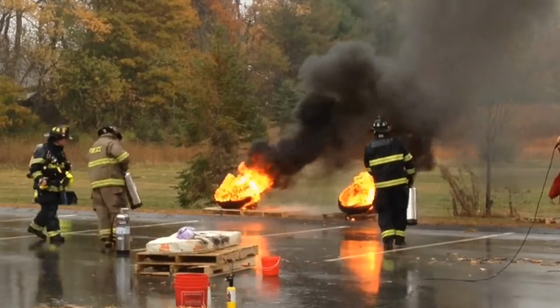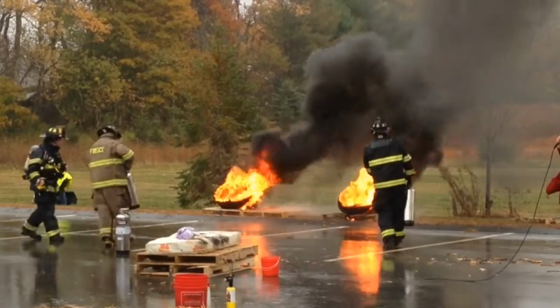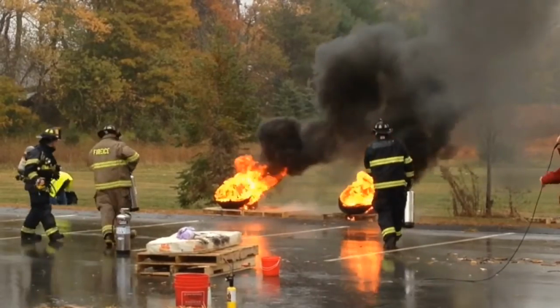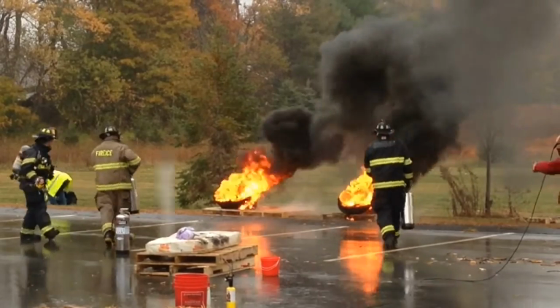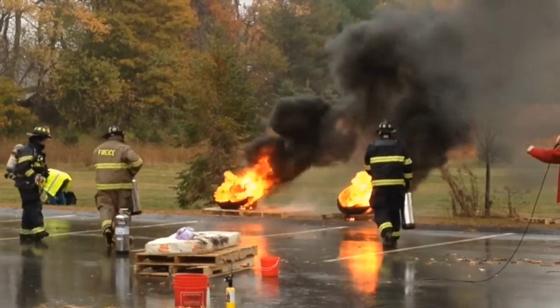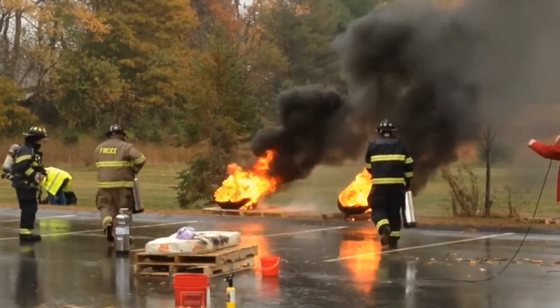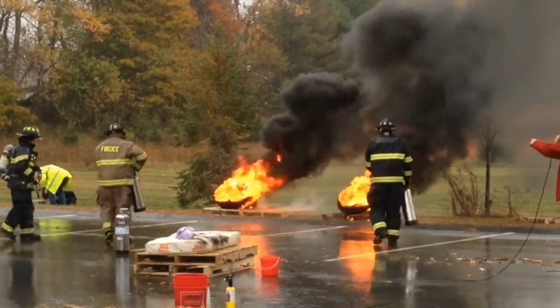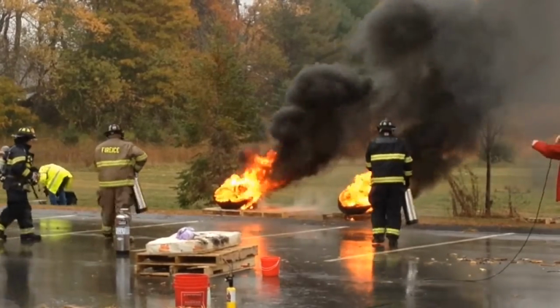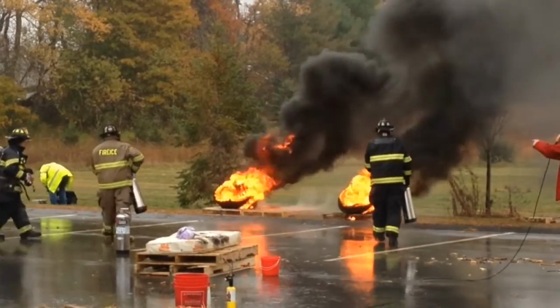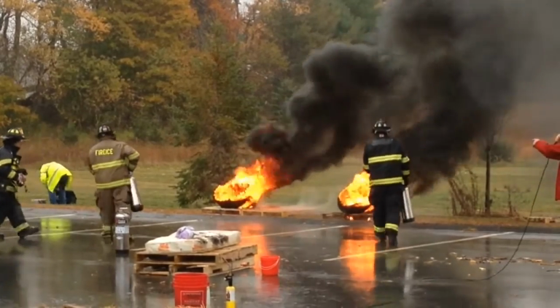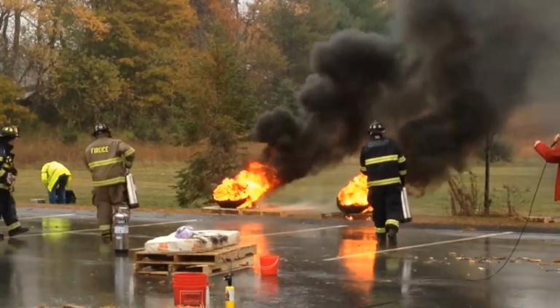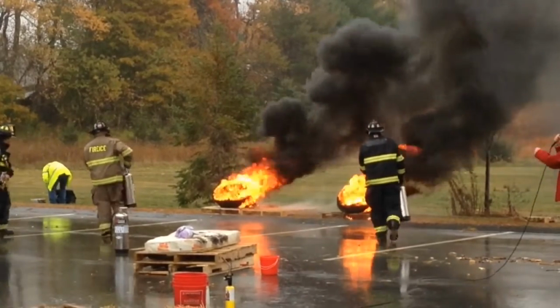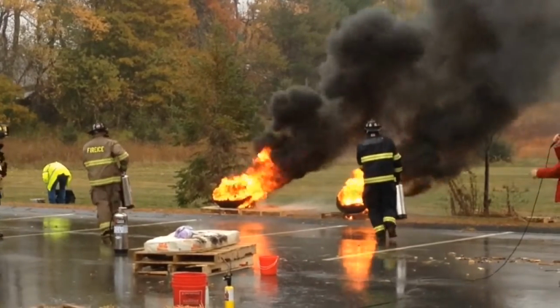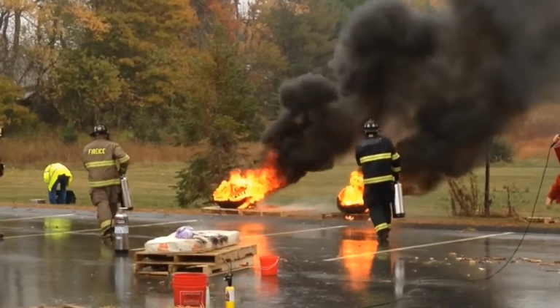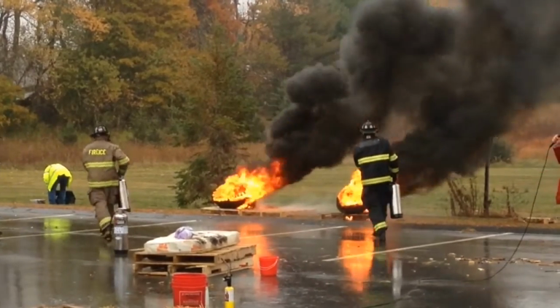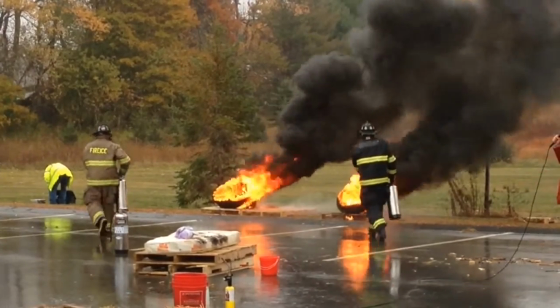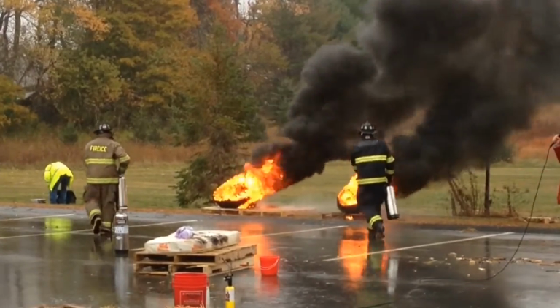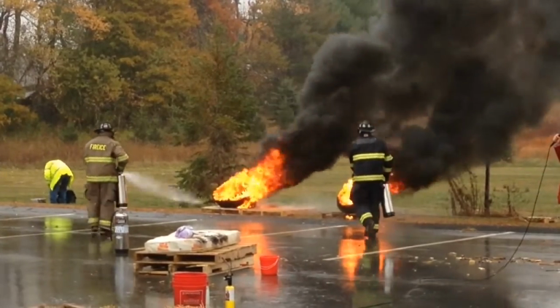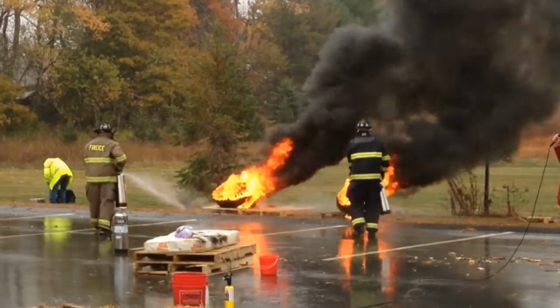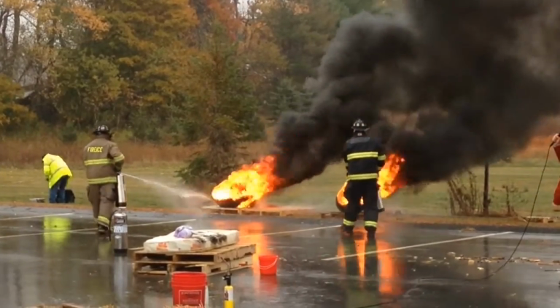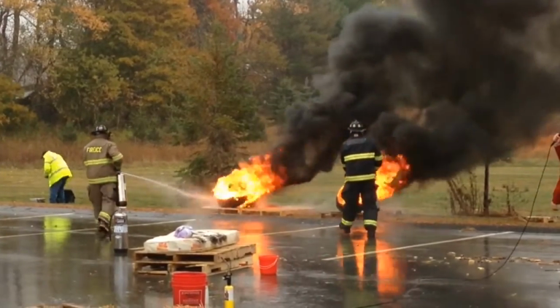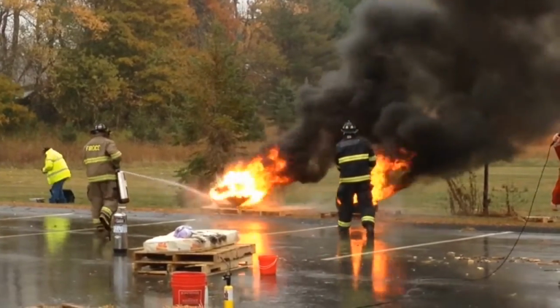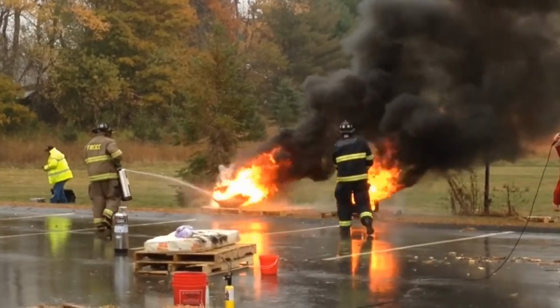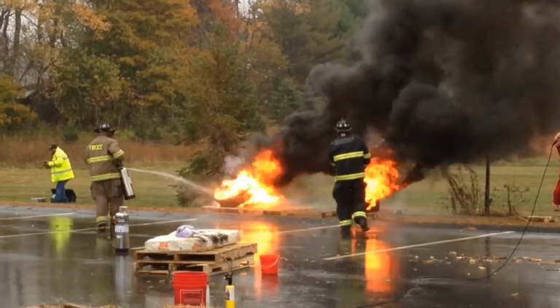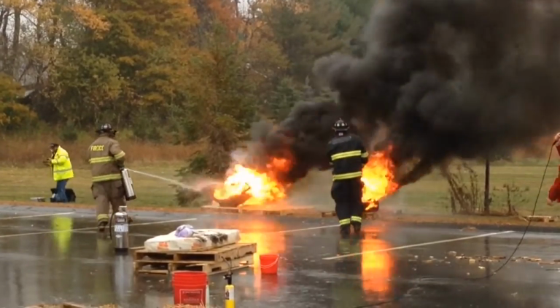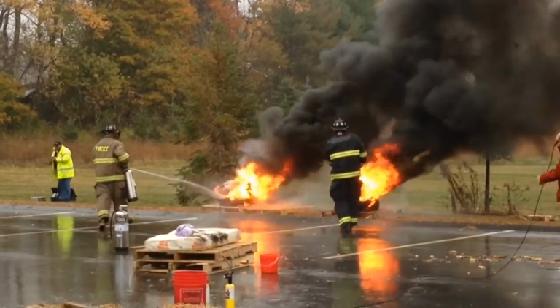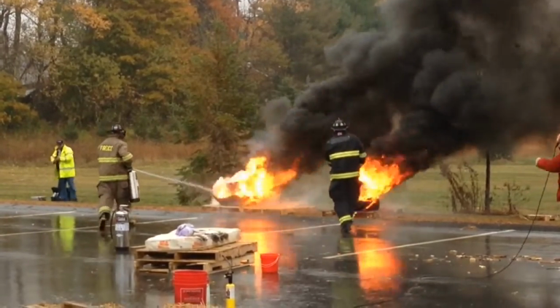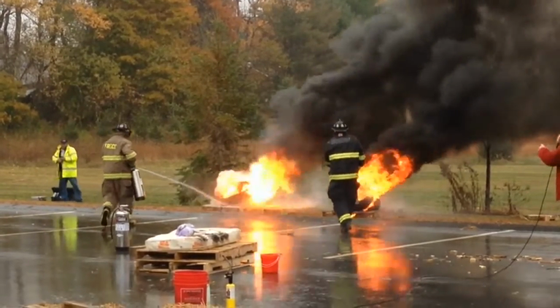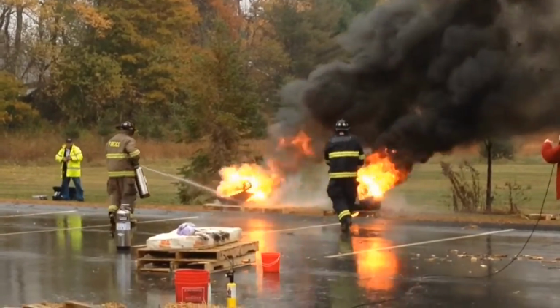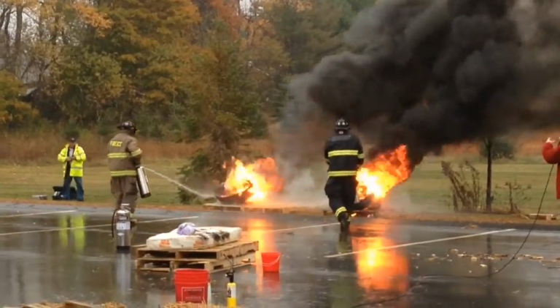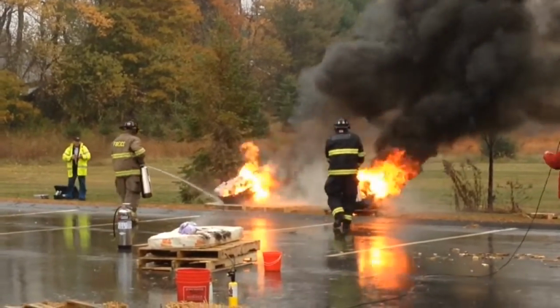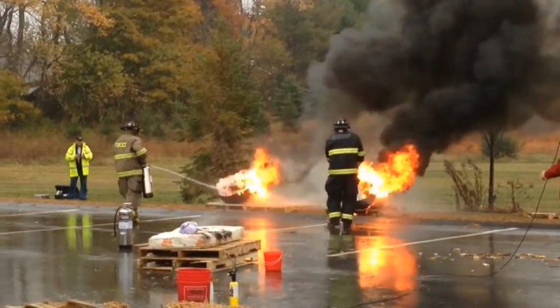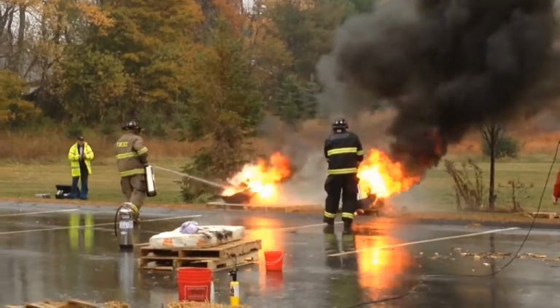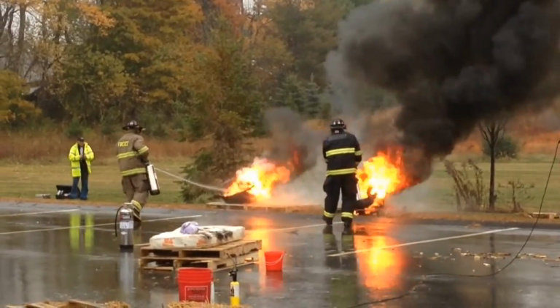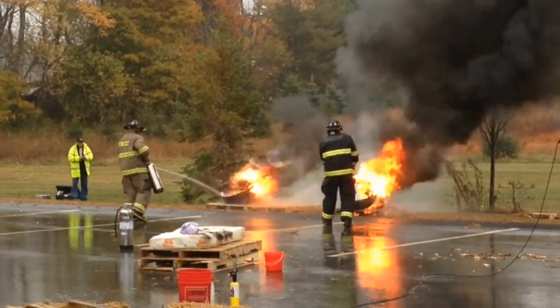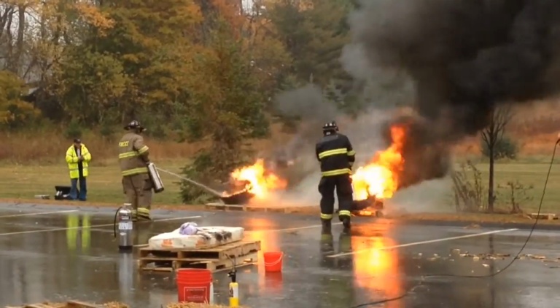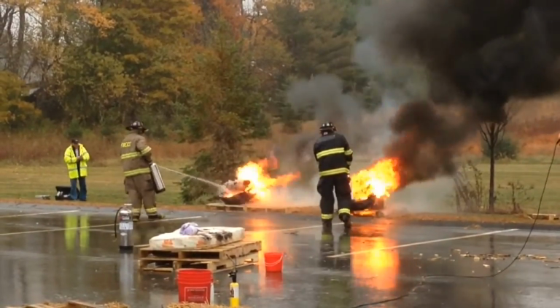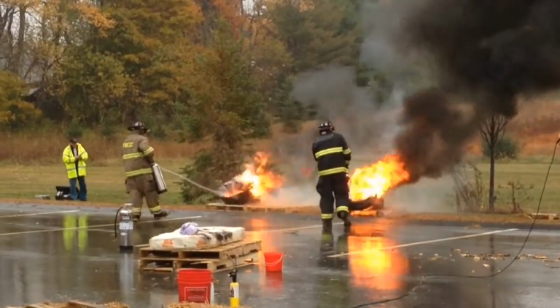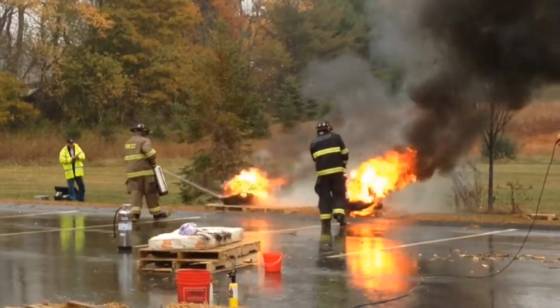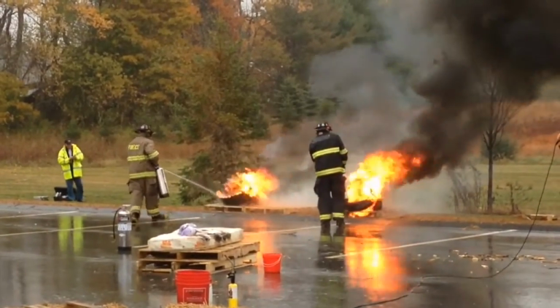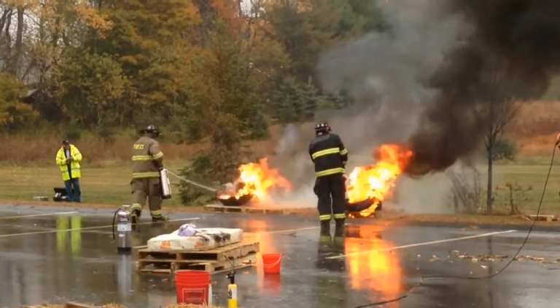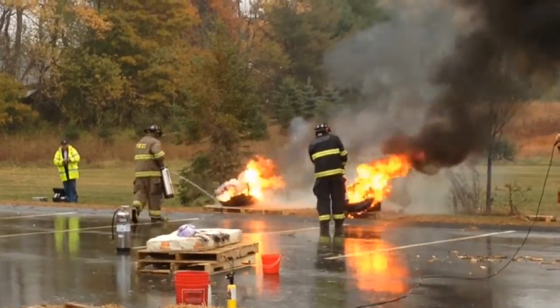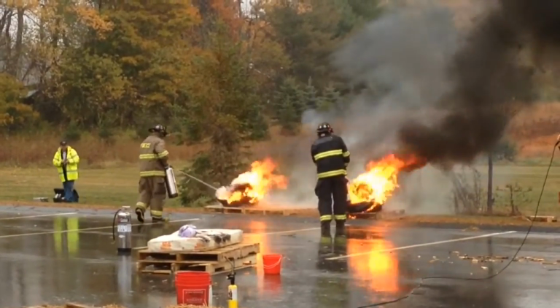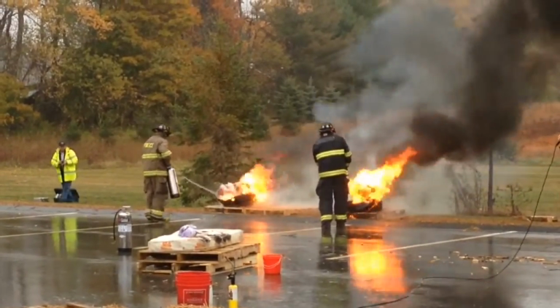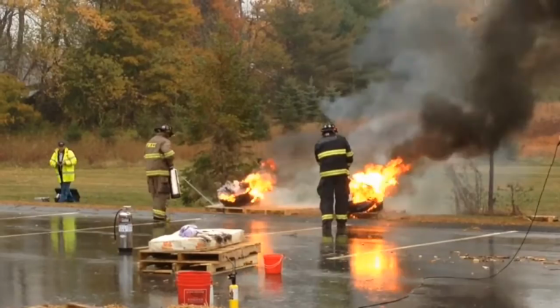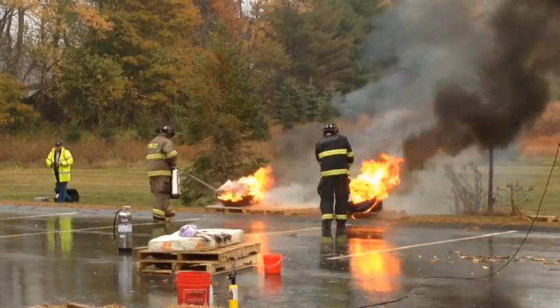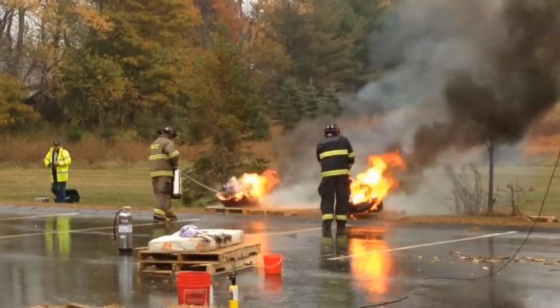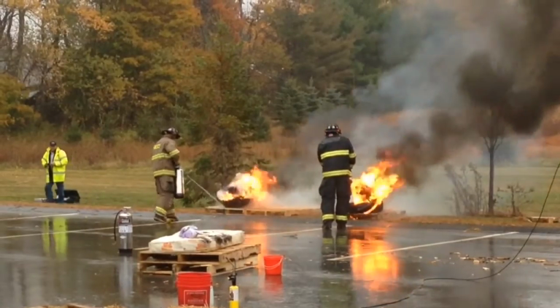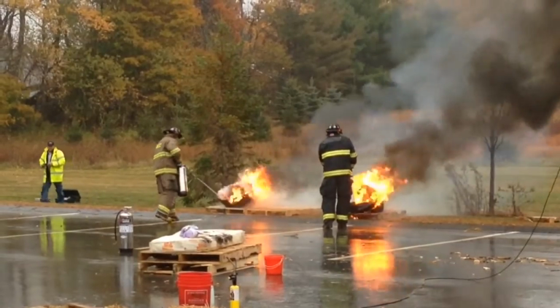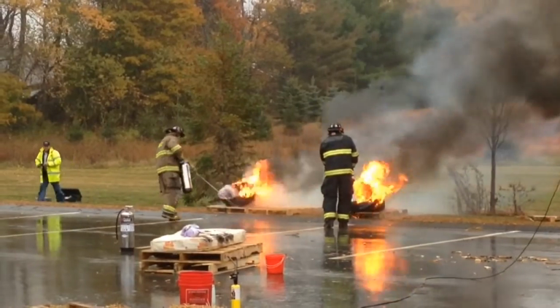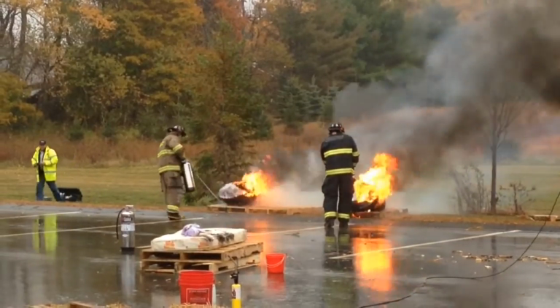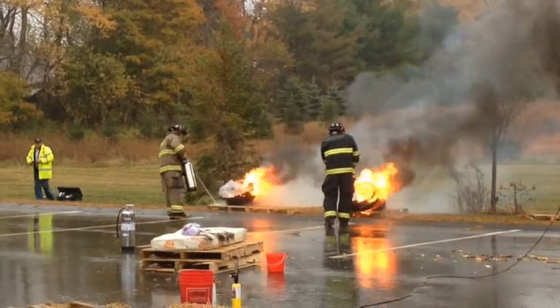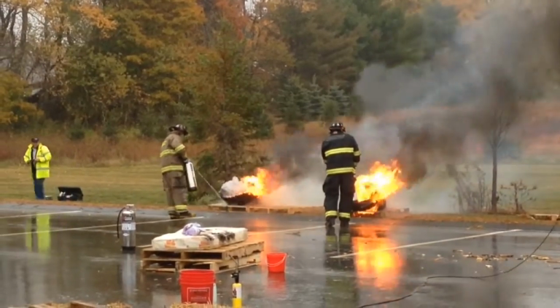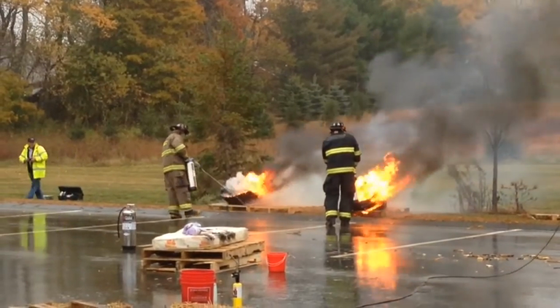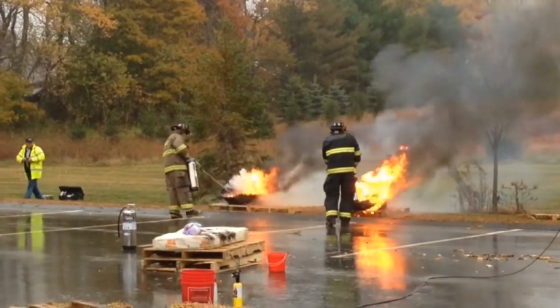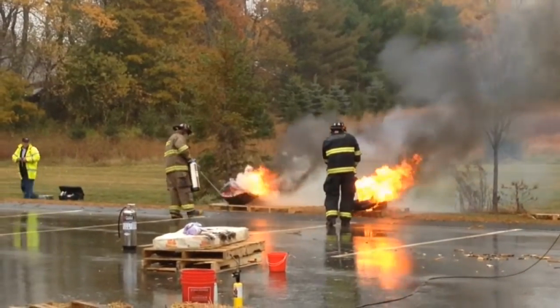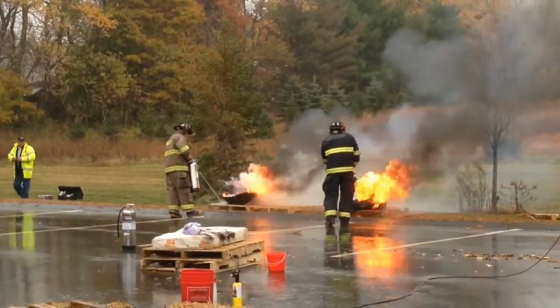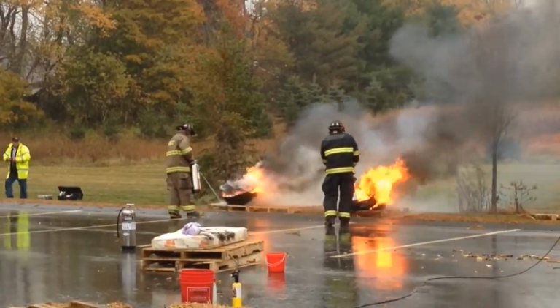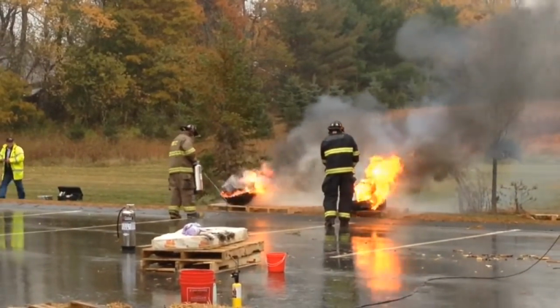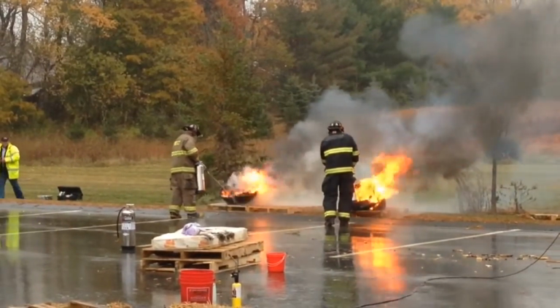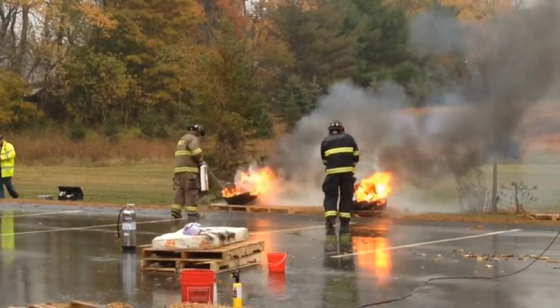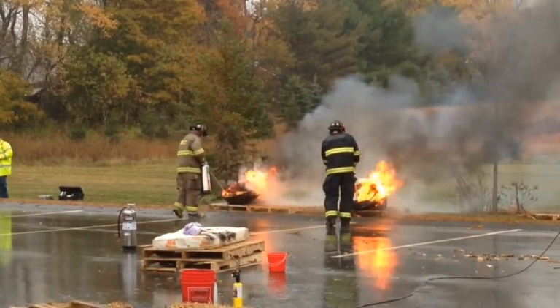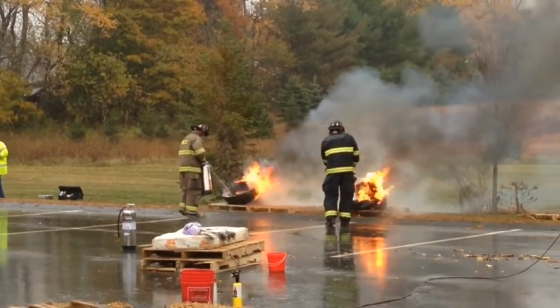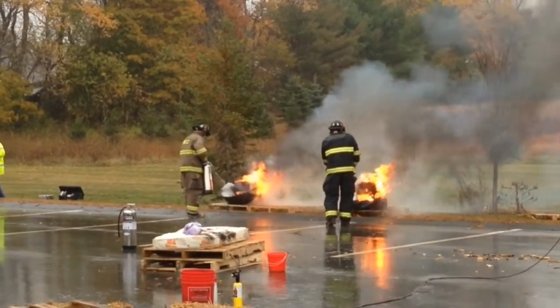The blue ribbon on top is just water. The other firefighter has Fire Ice. We're seeing which puts out the fire faster and more efficiently.